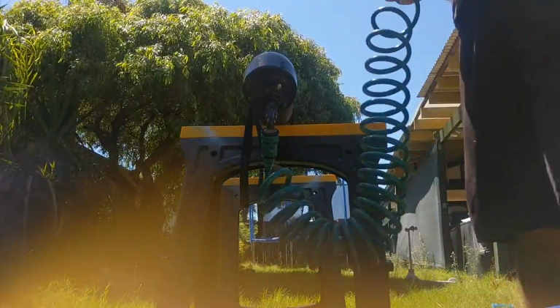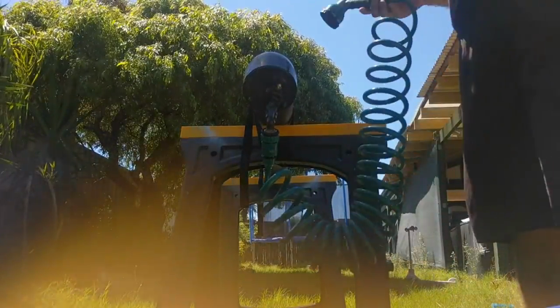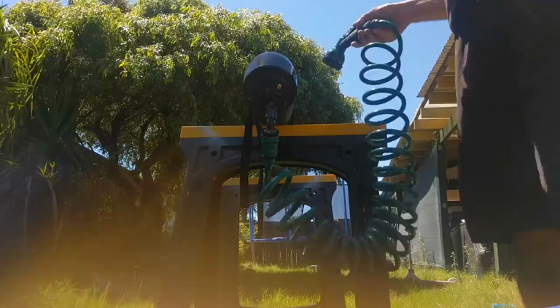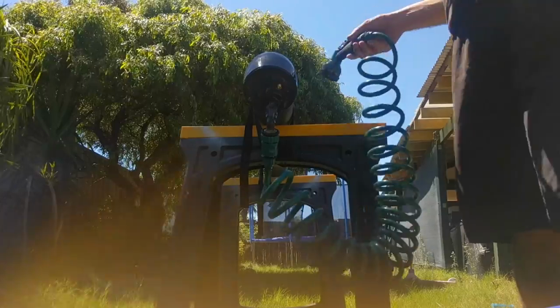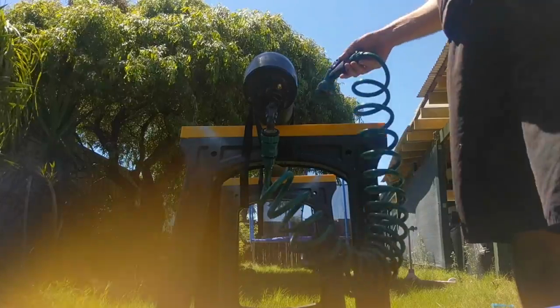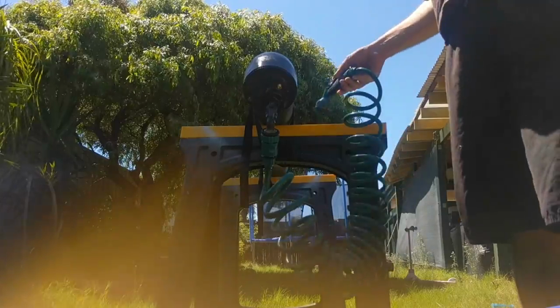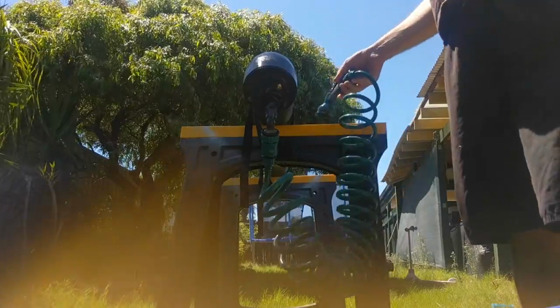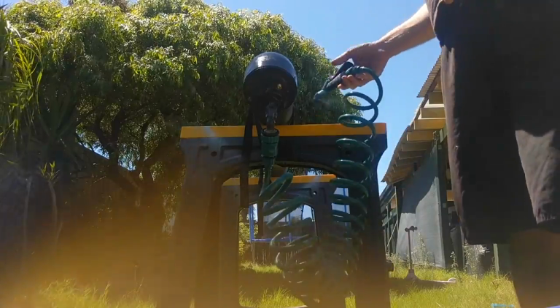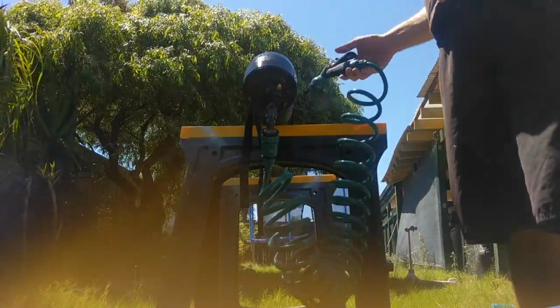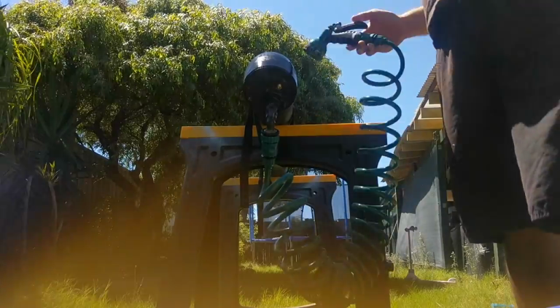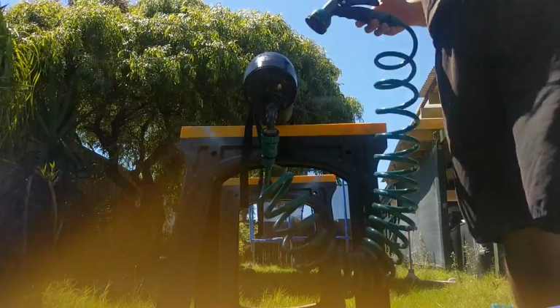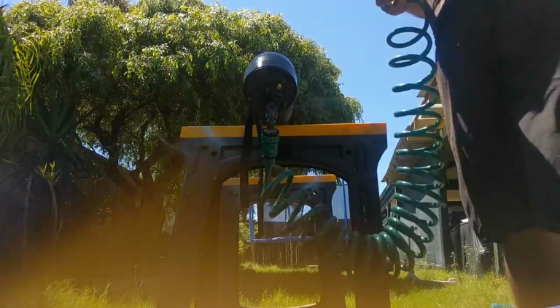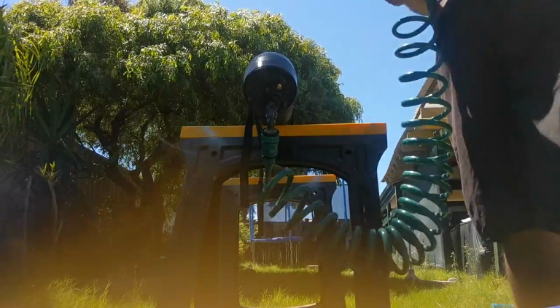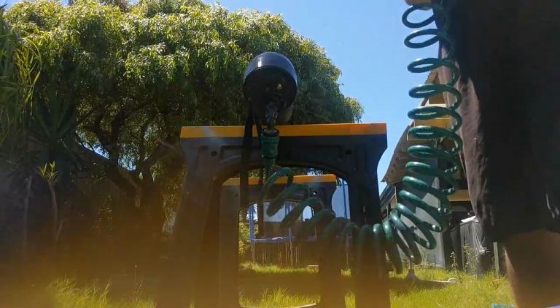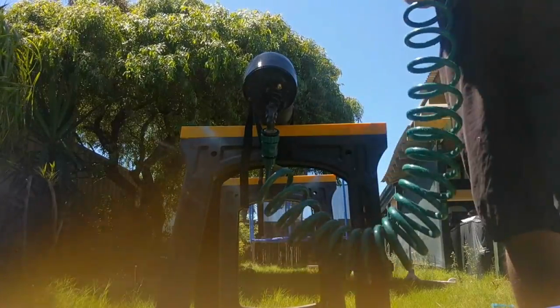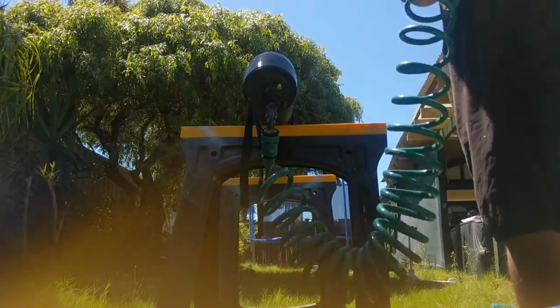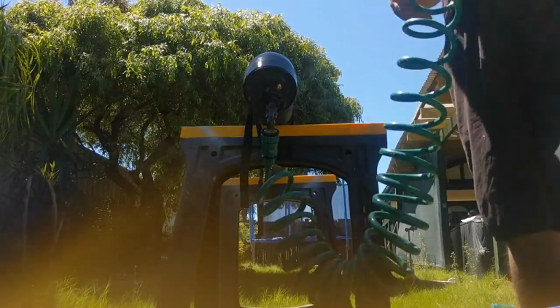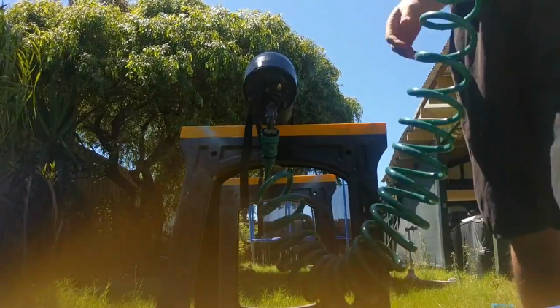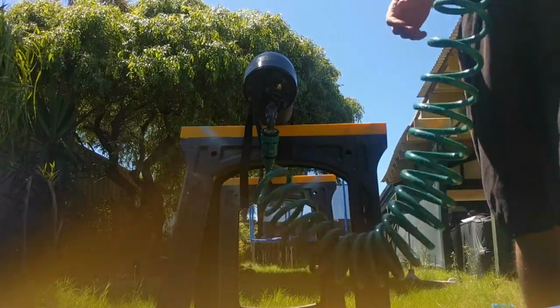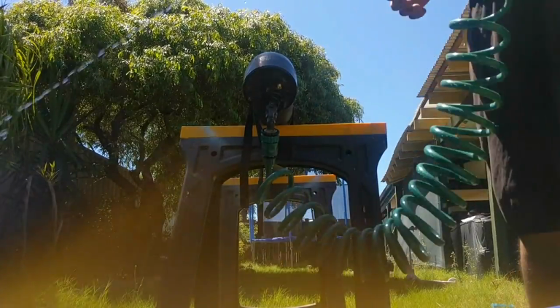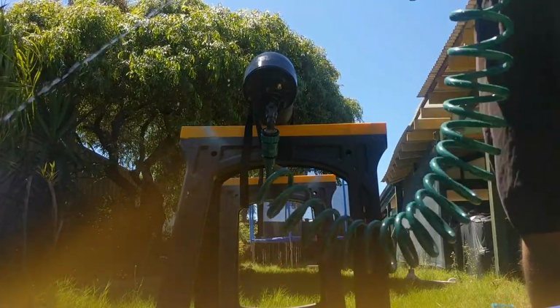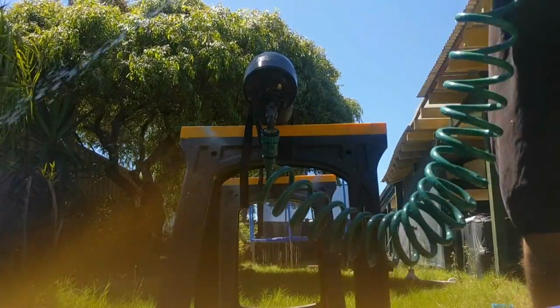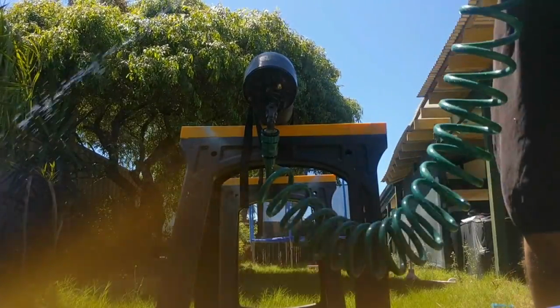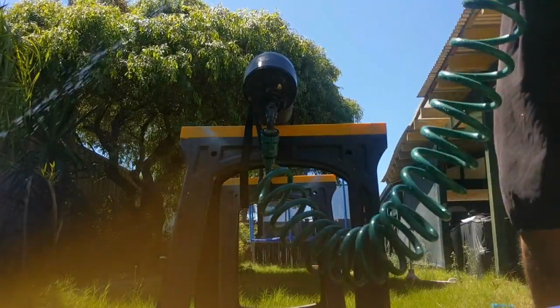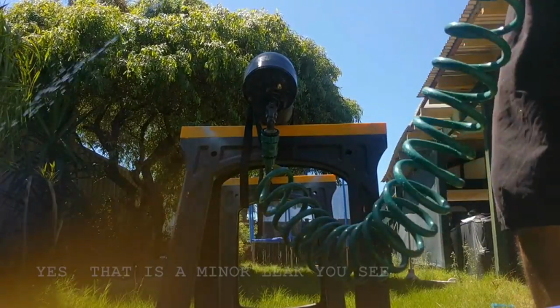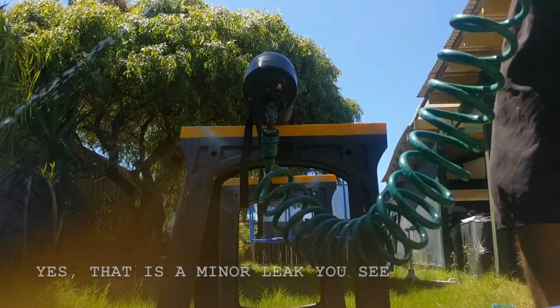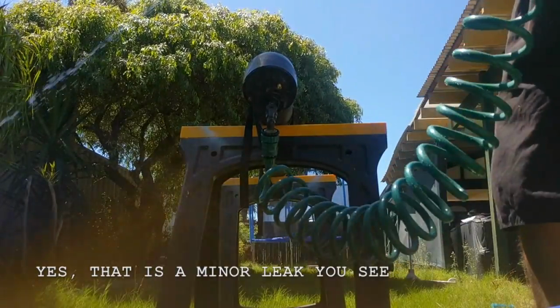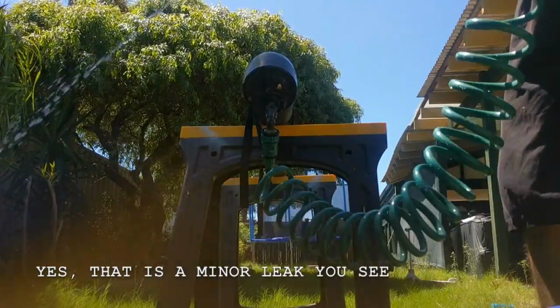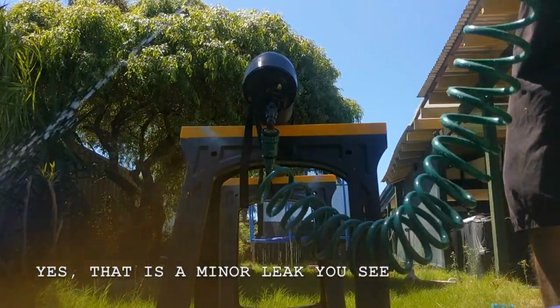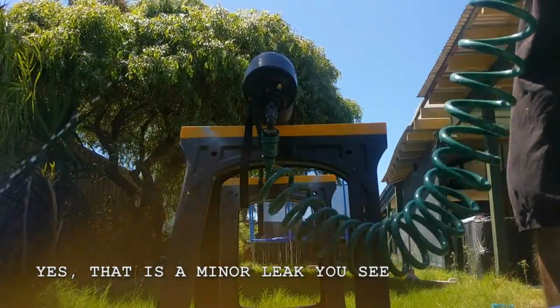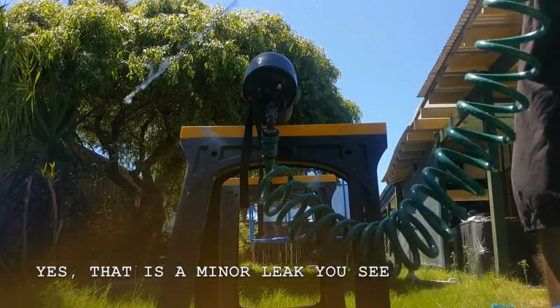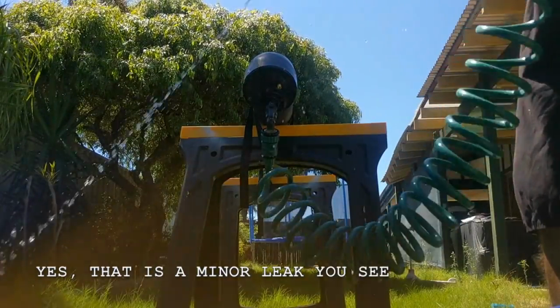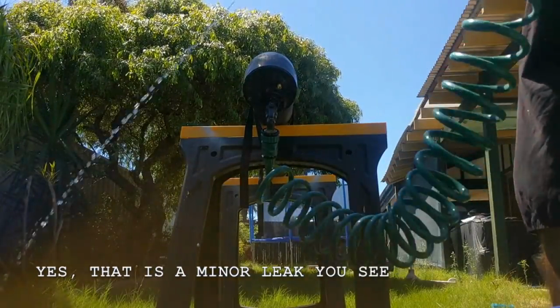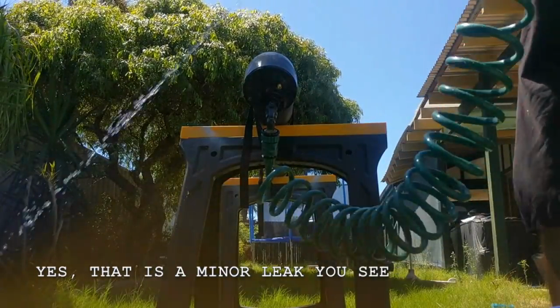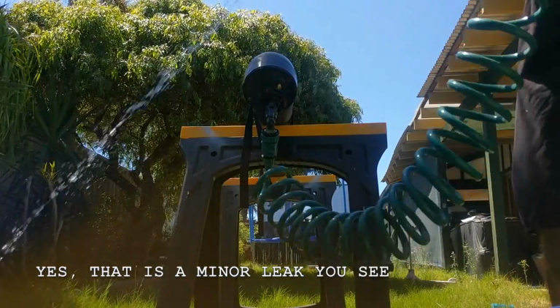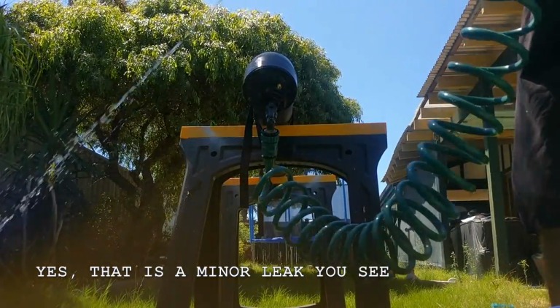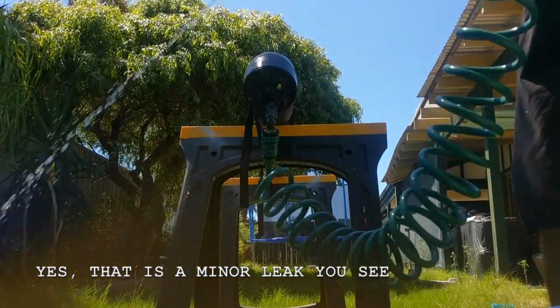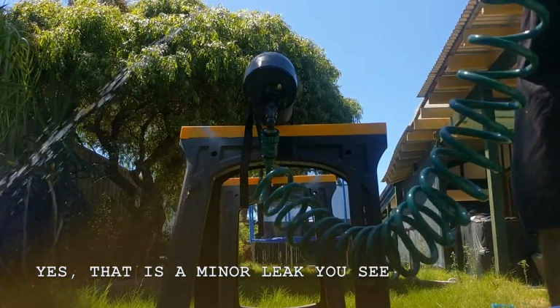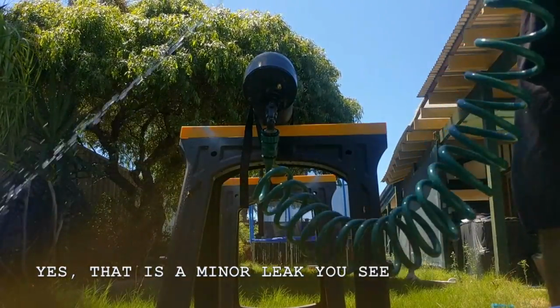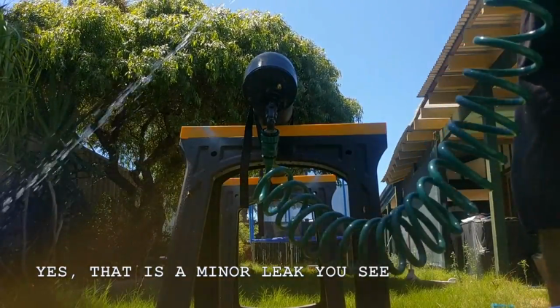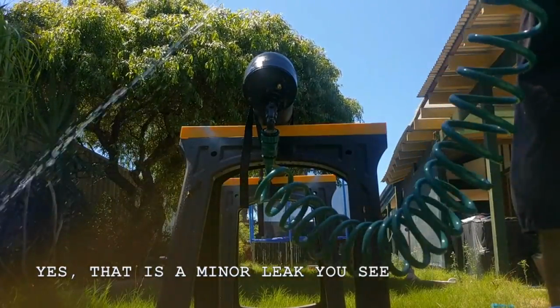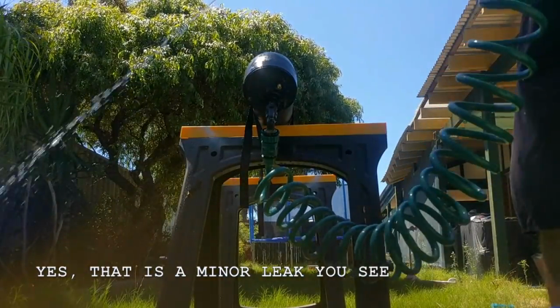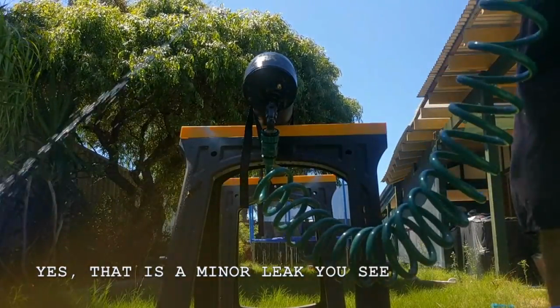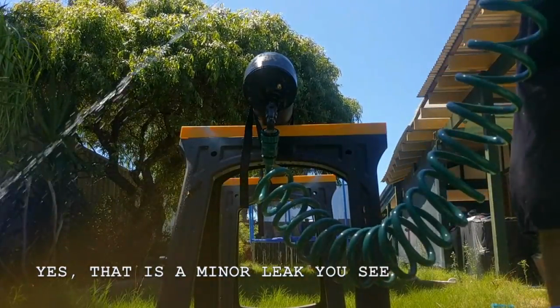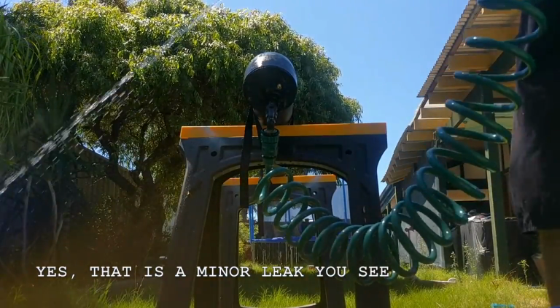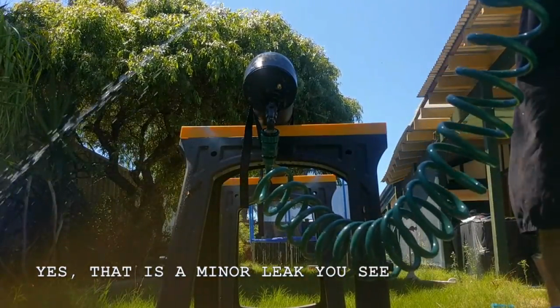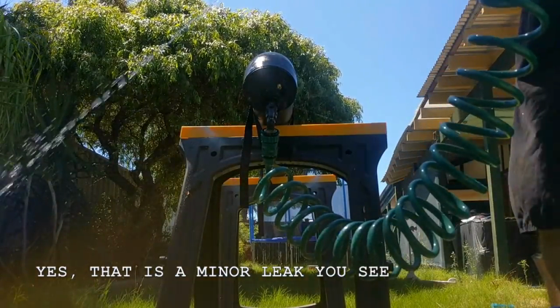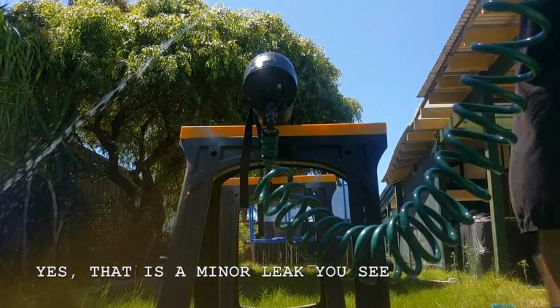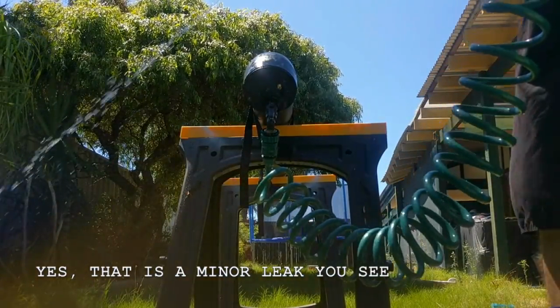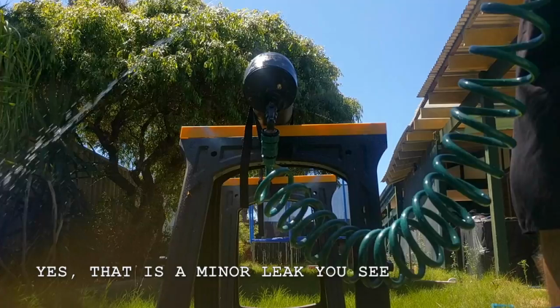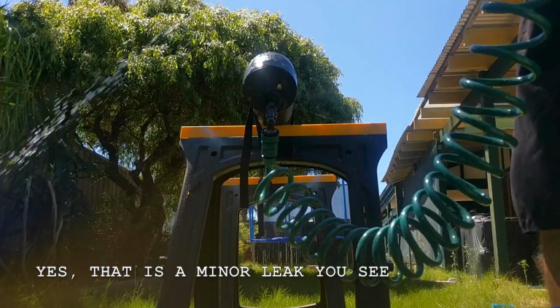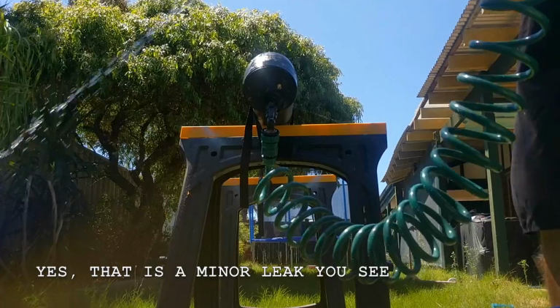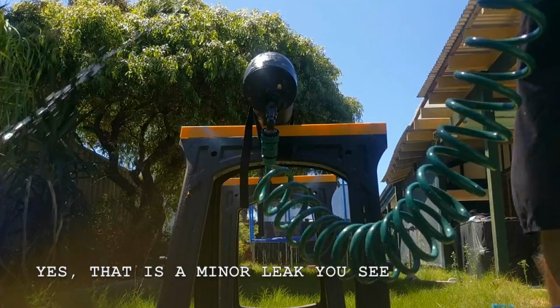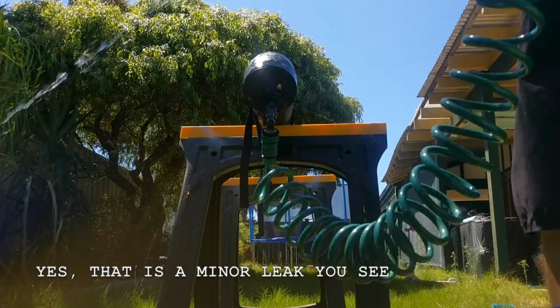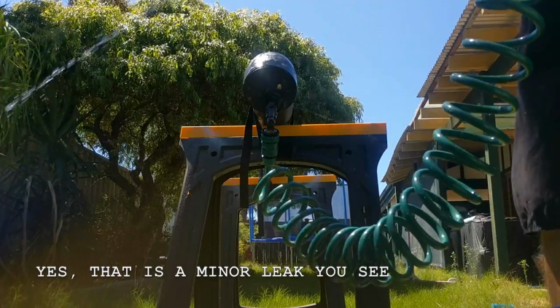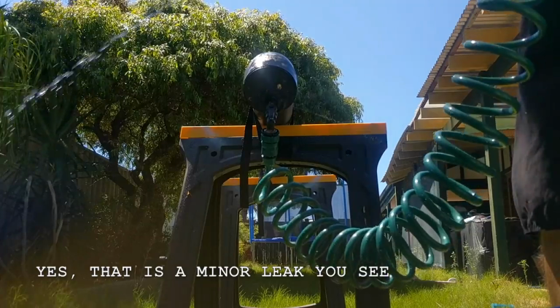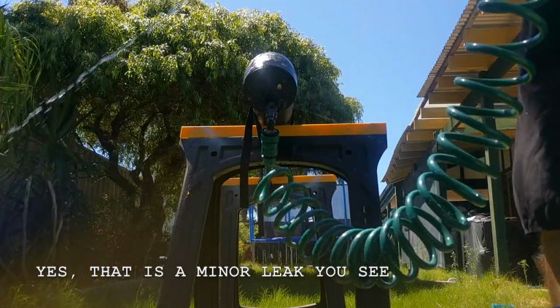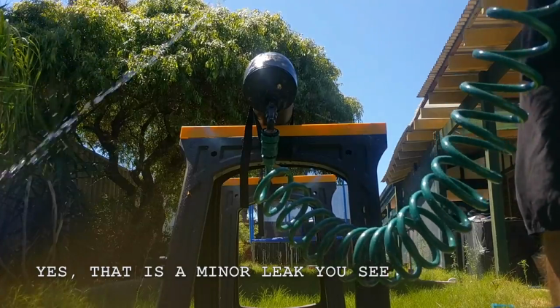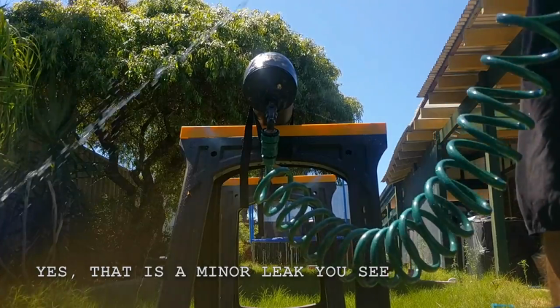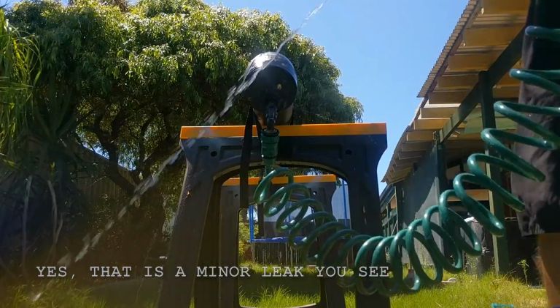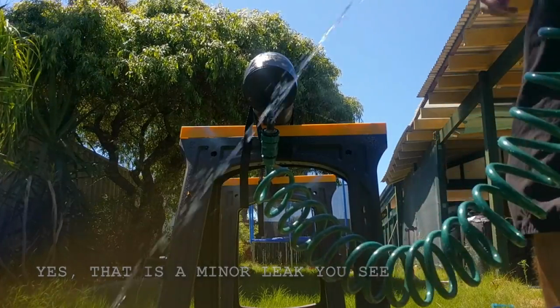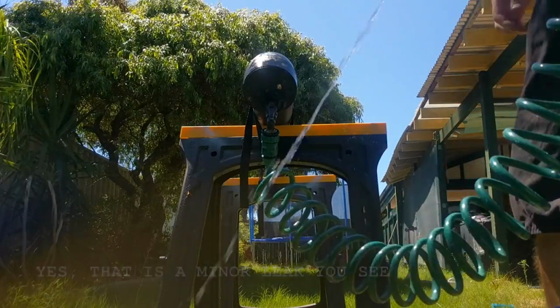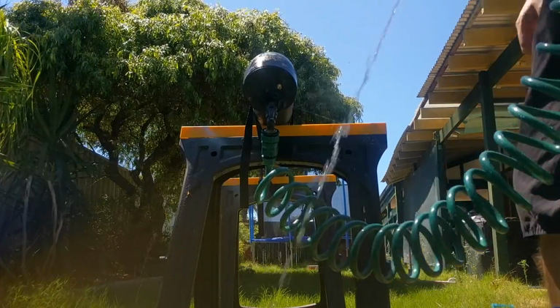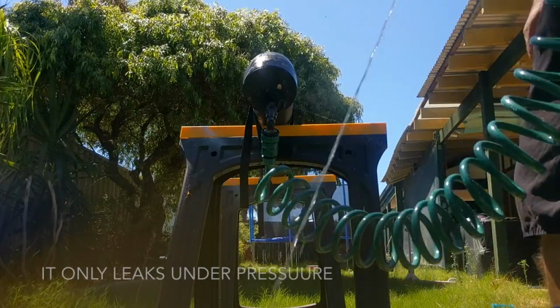Being a nice 28-degree day here, the water inside the unit was able to reach a quite comfortable temperature after just a few hours in the sun.